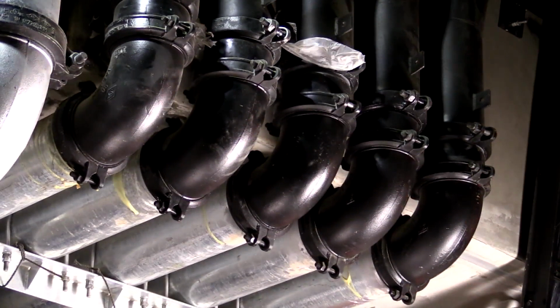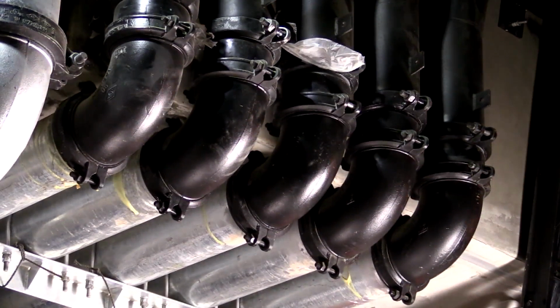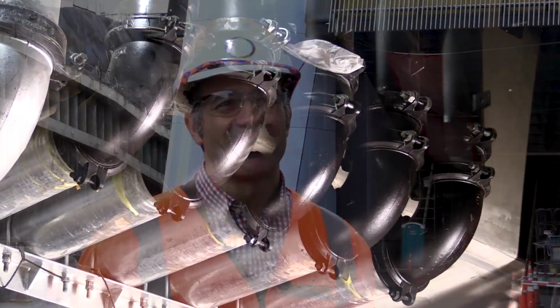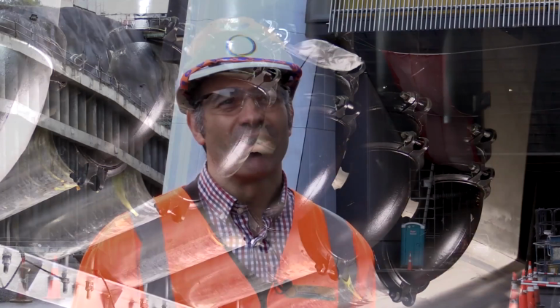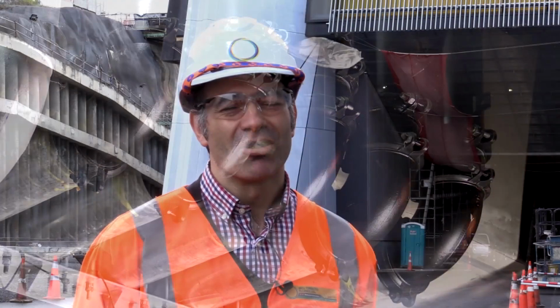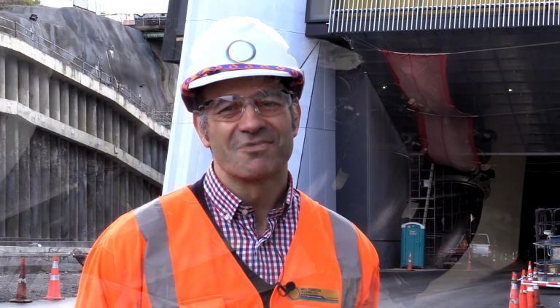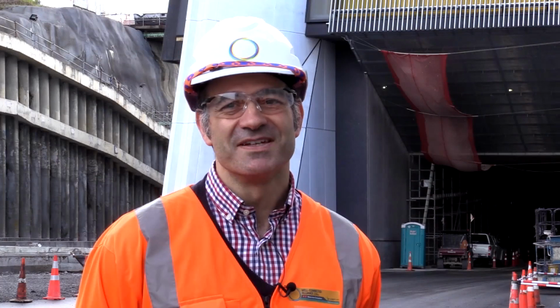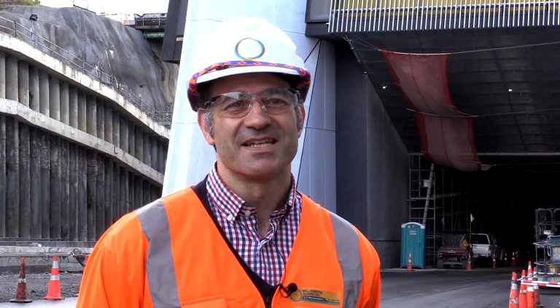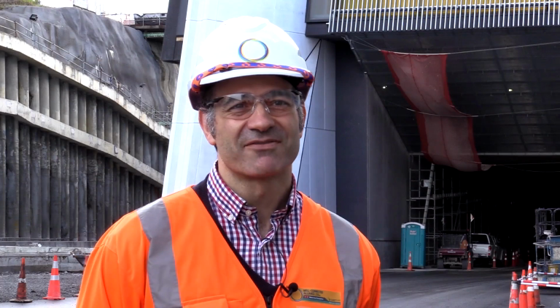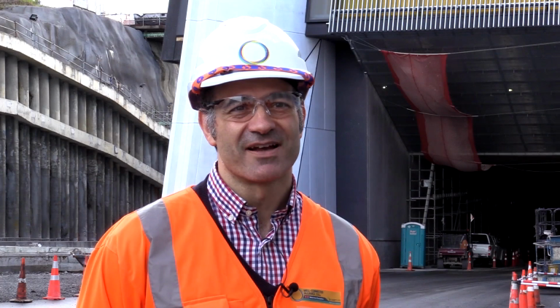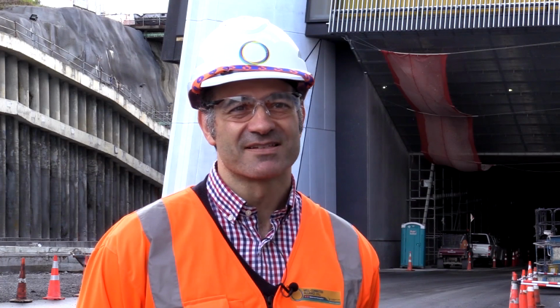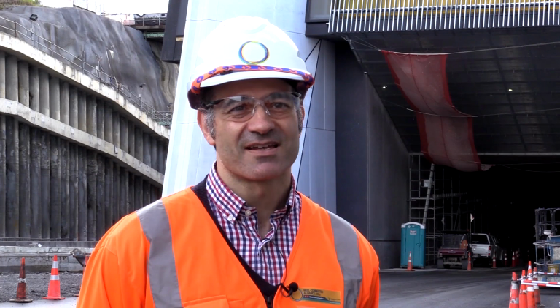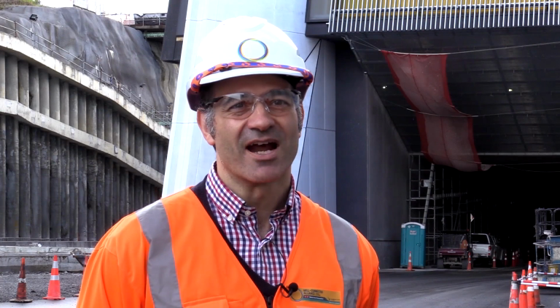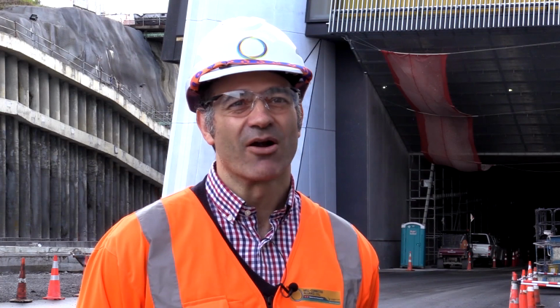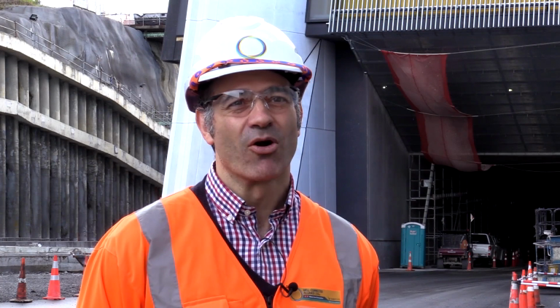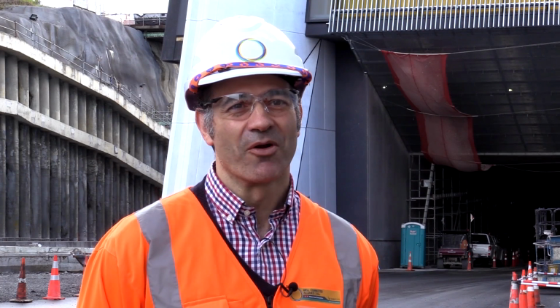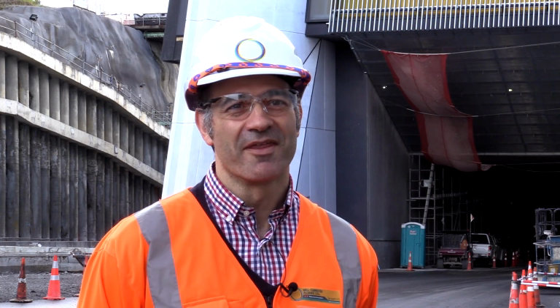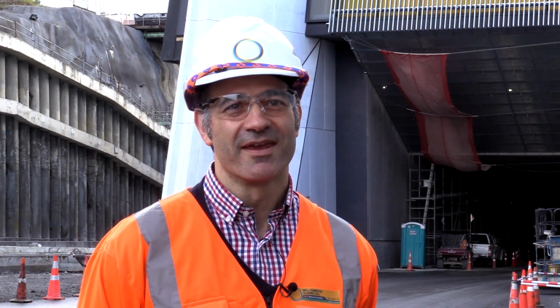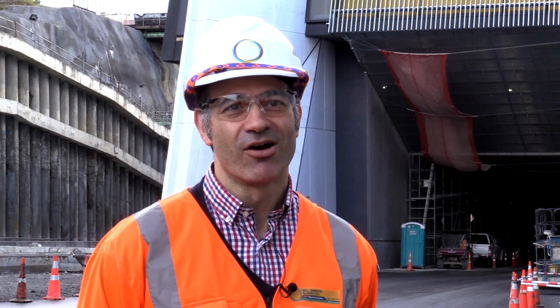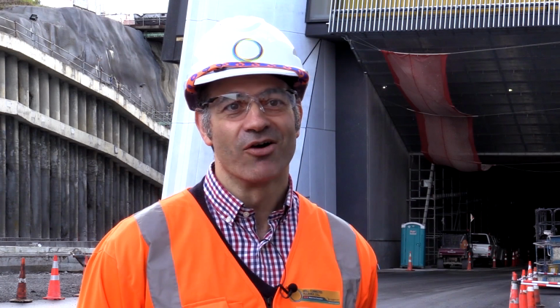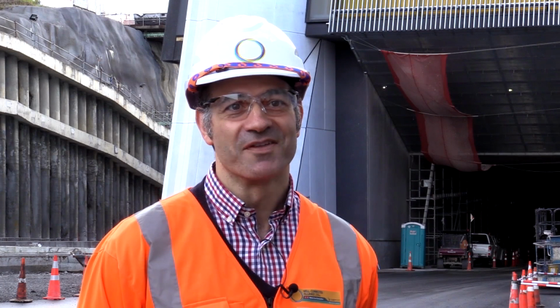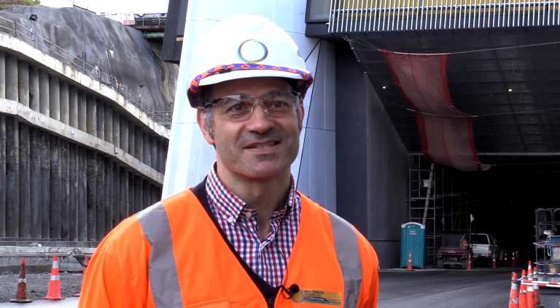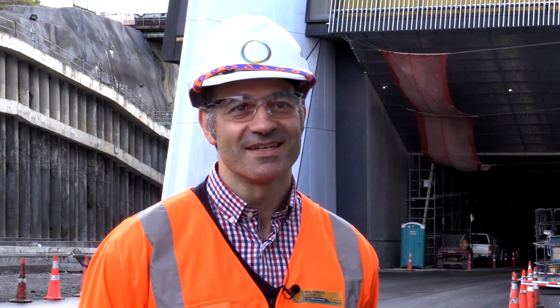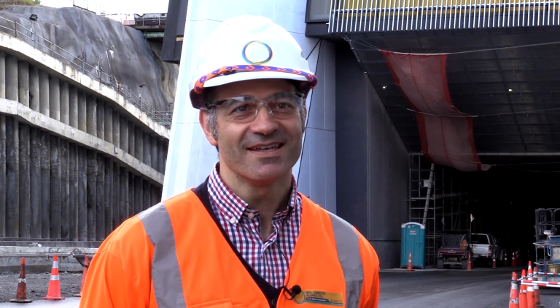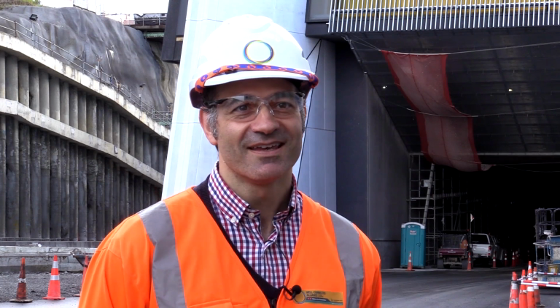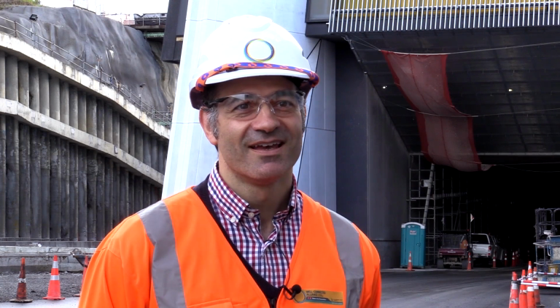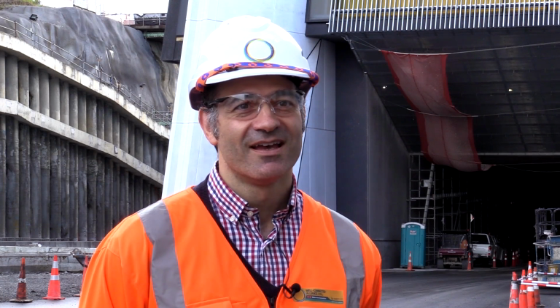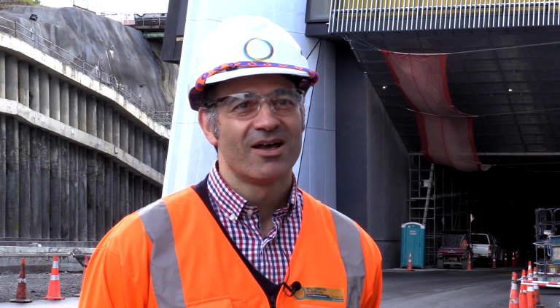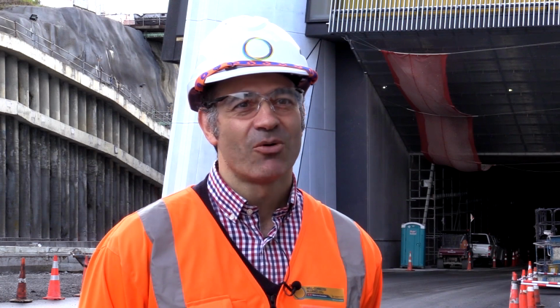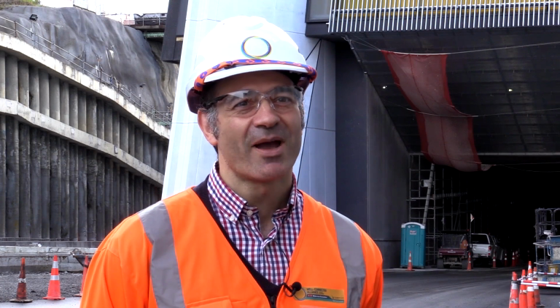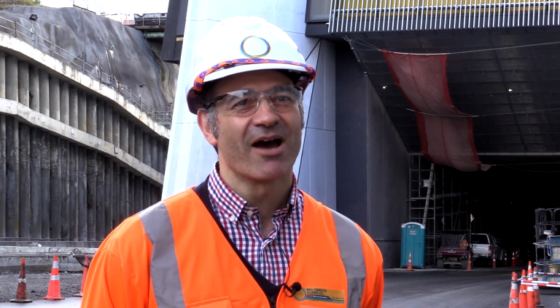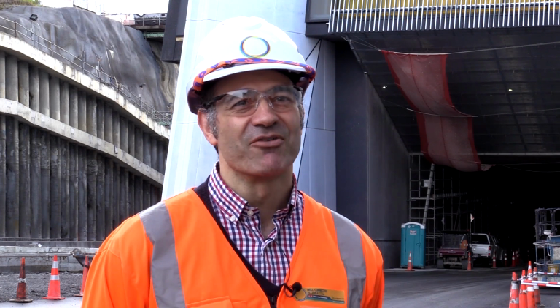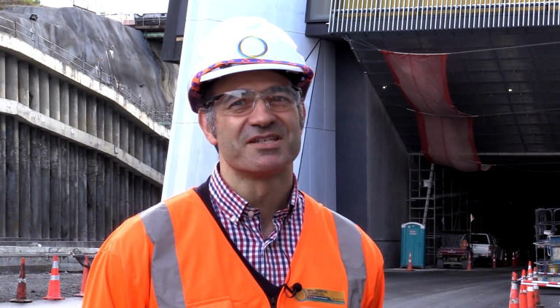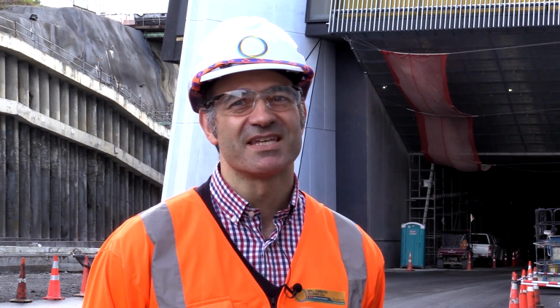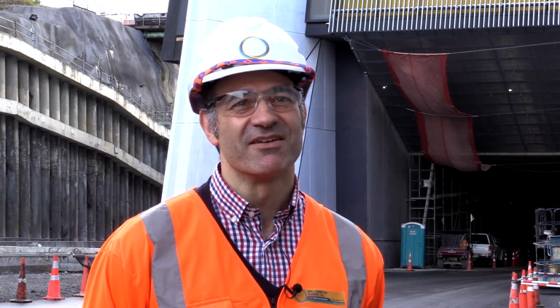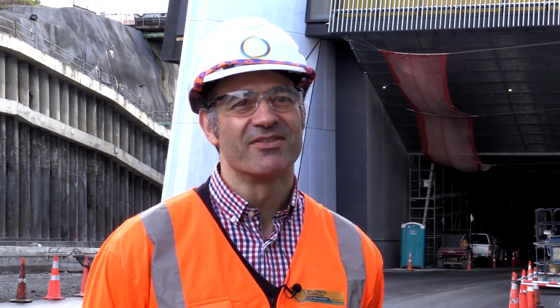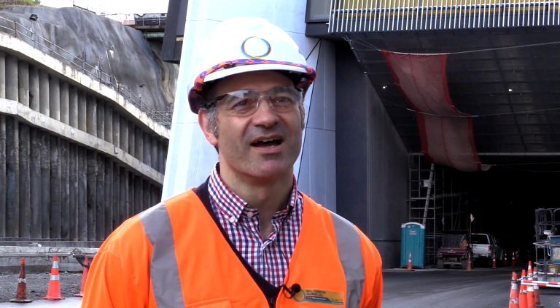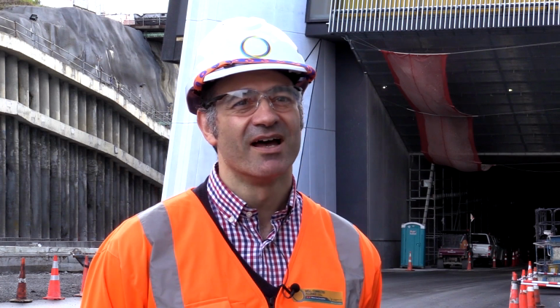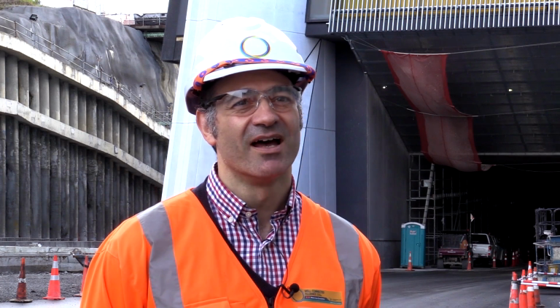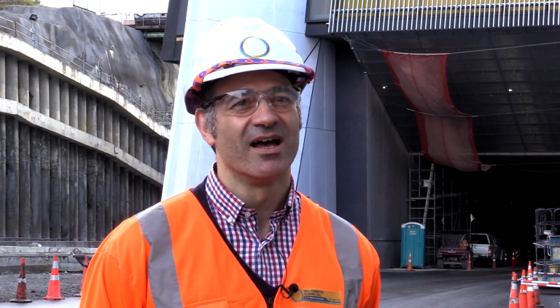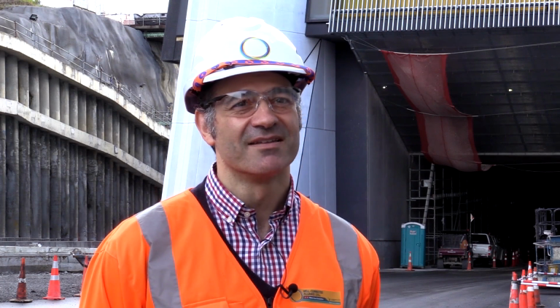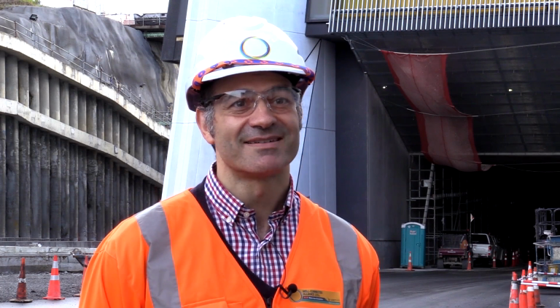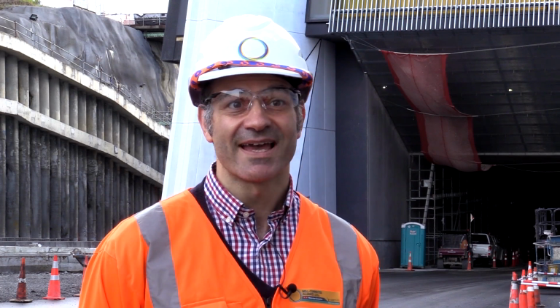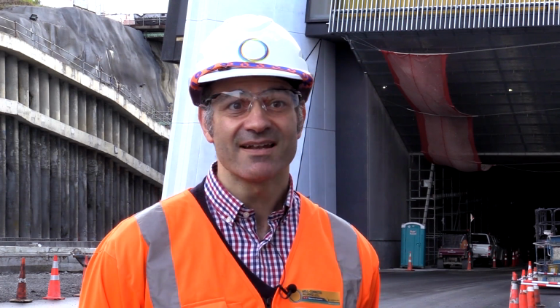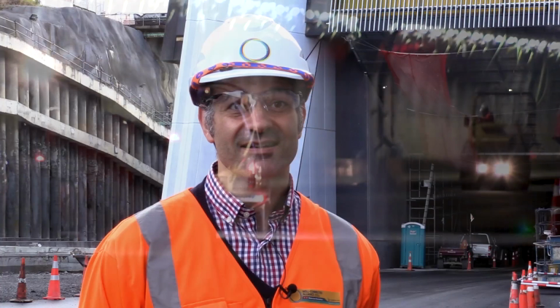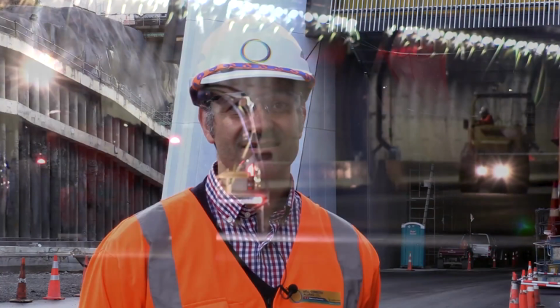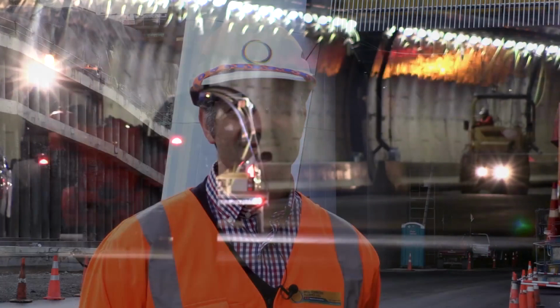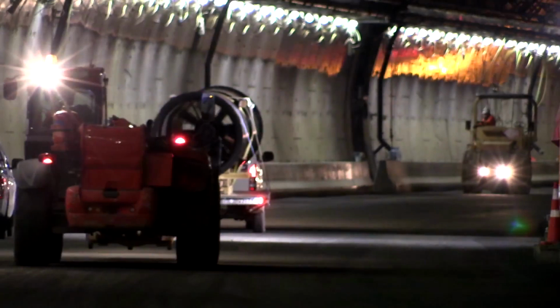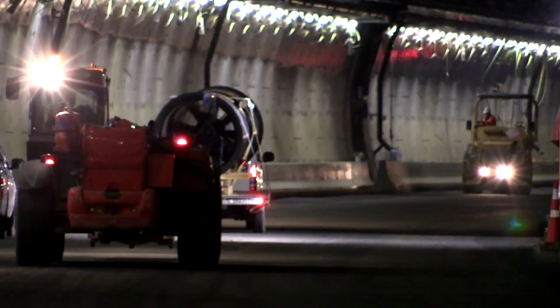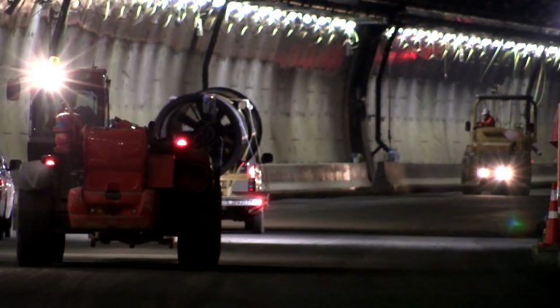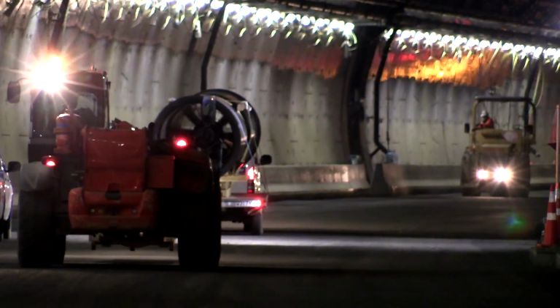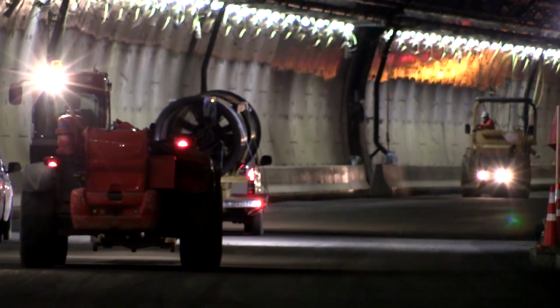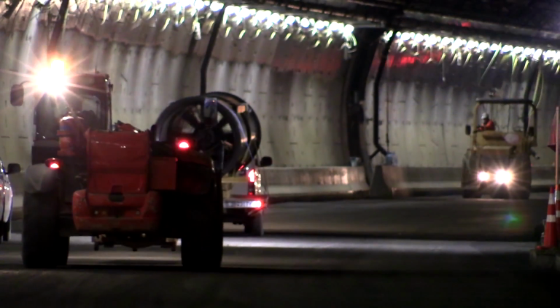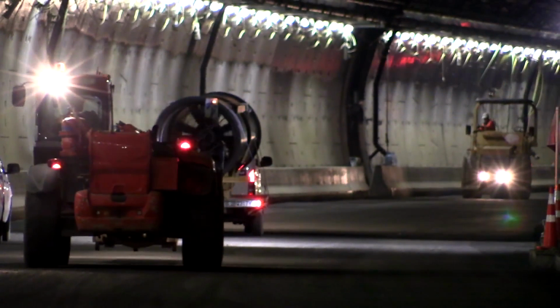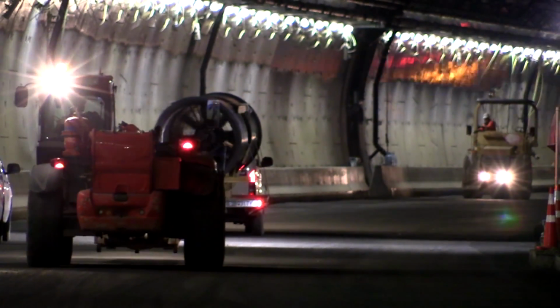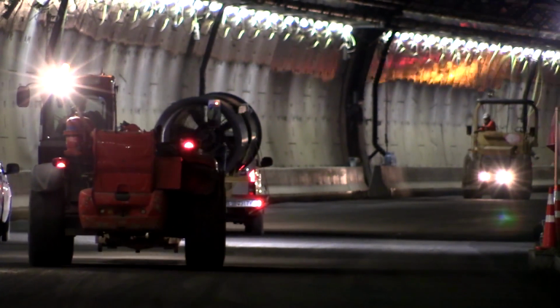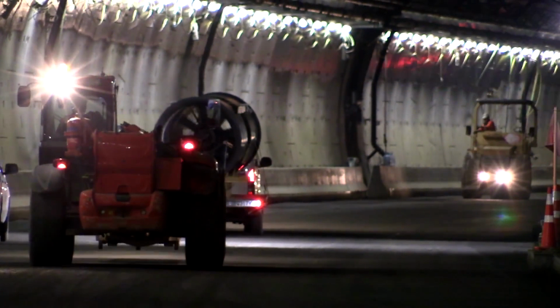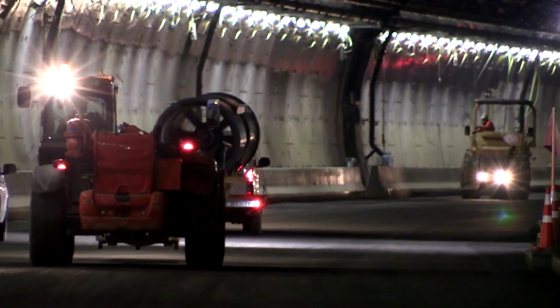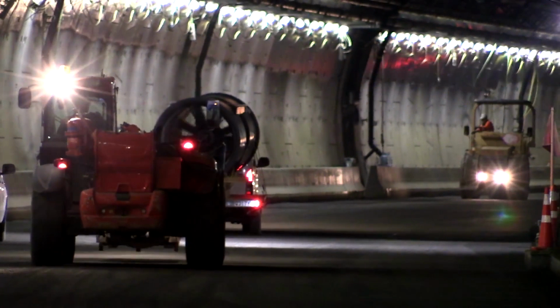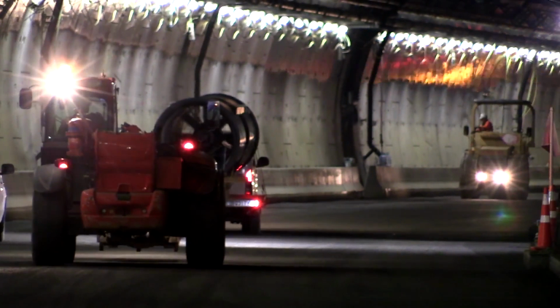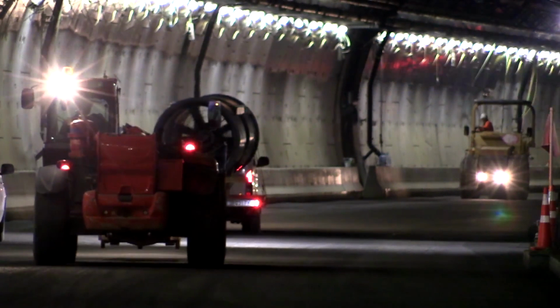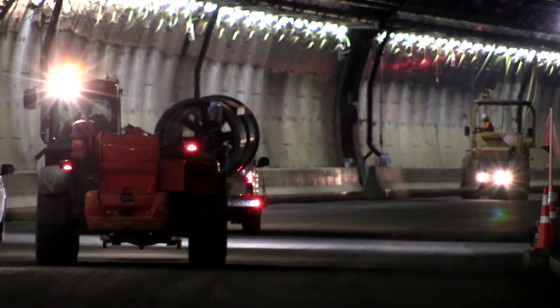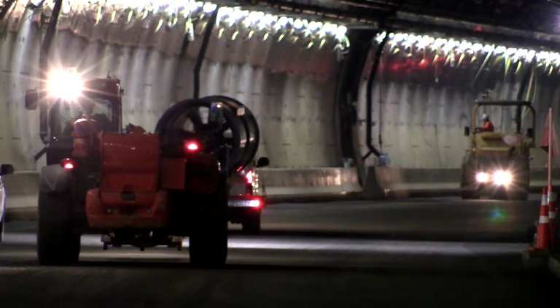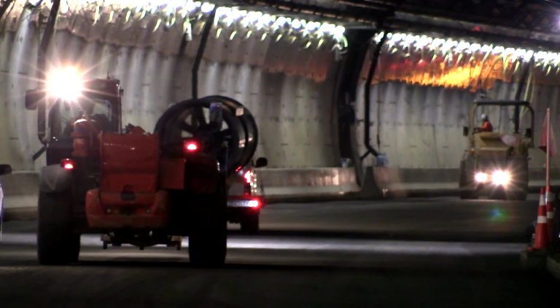All of the jet fans are already on site. We have received 10 and we have installed the first one.